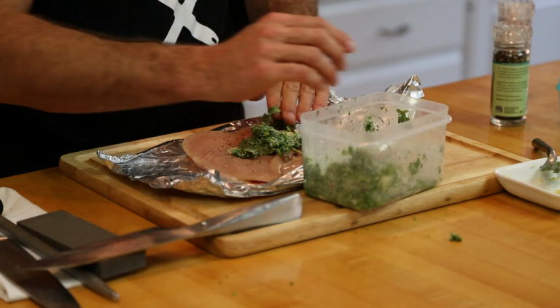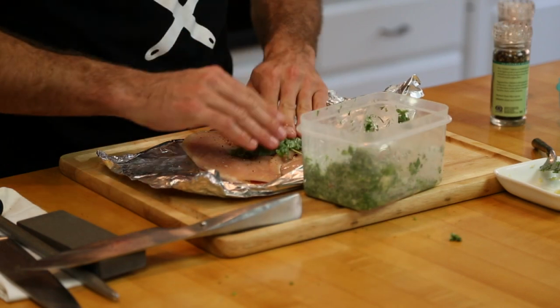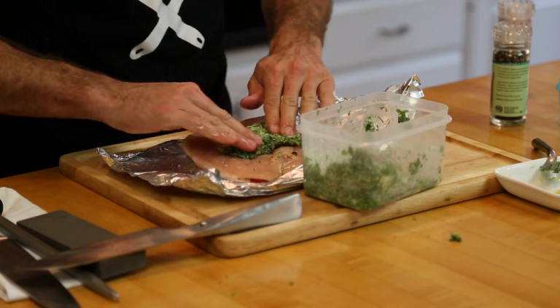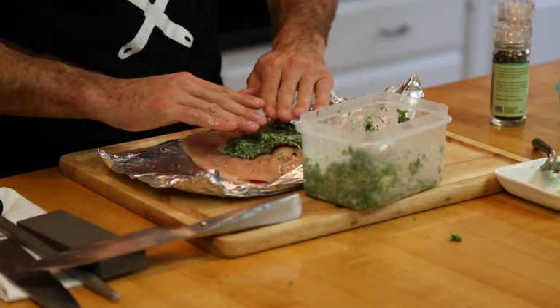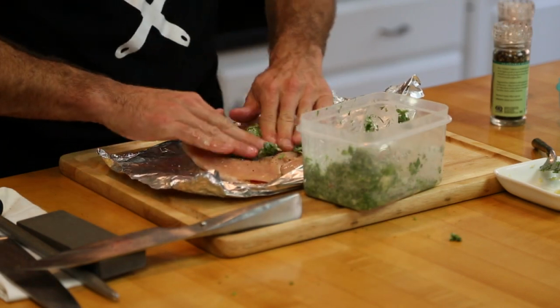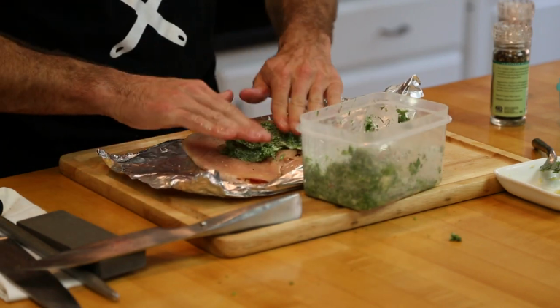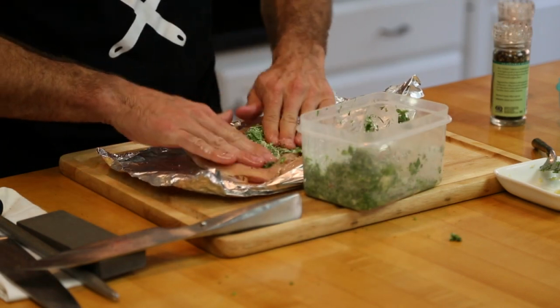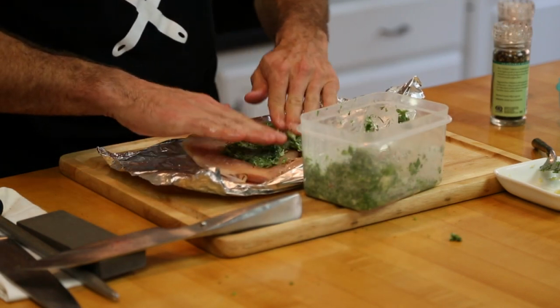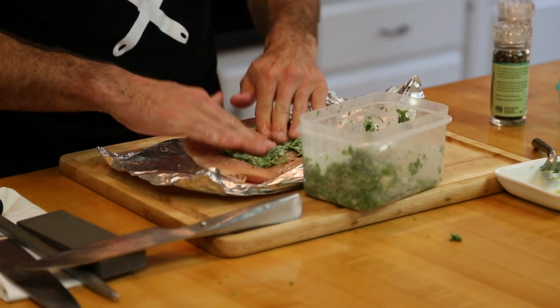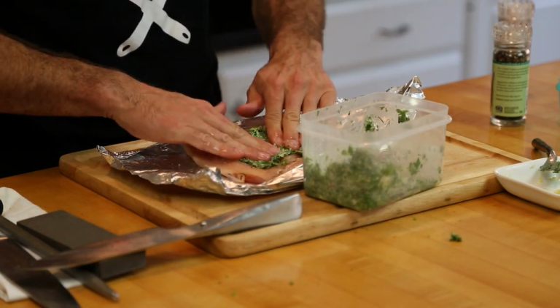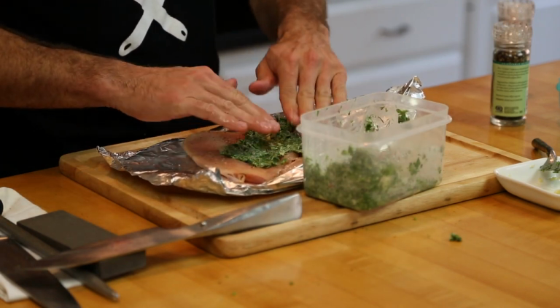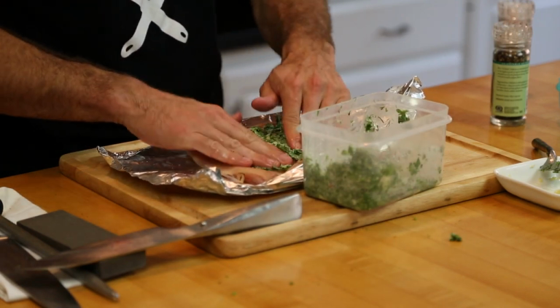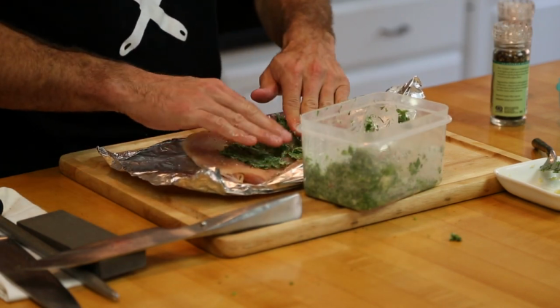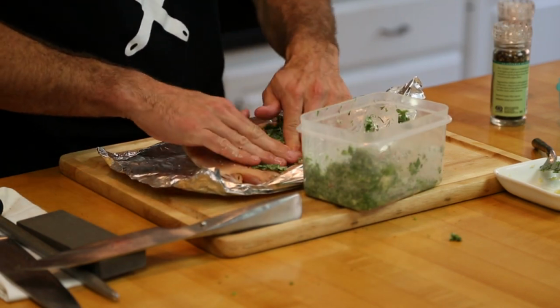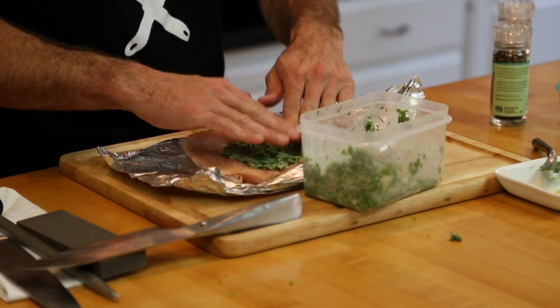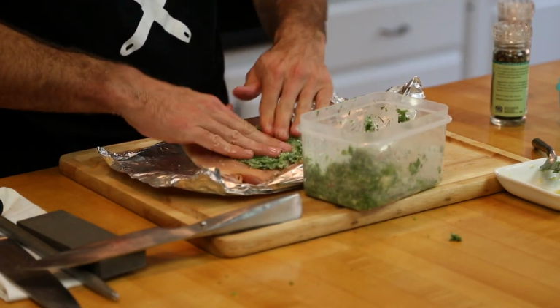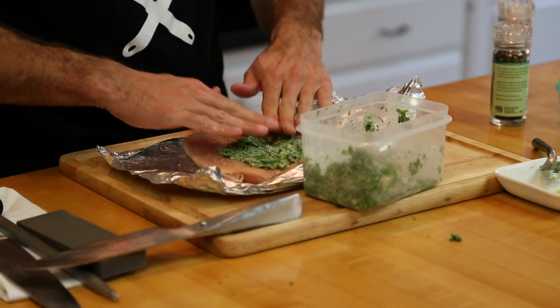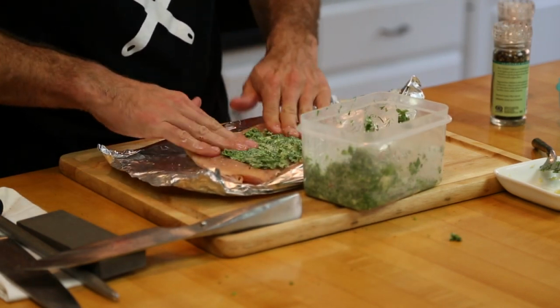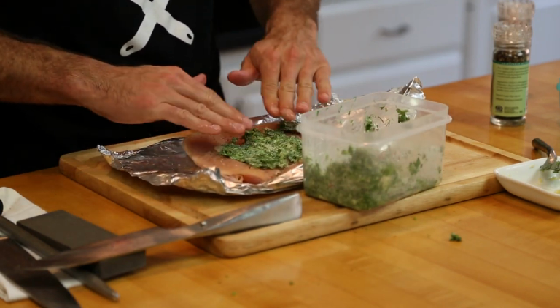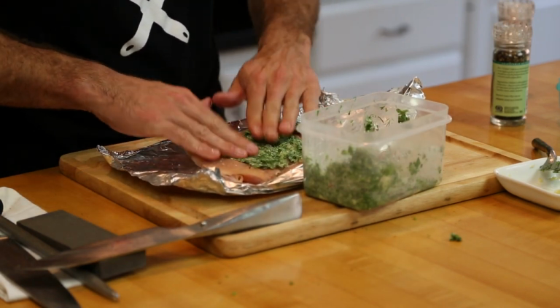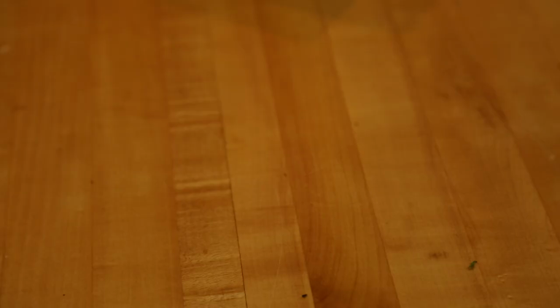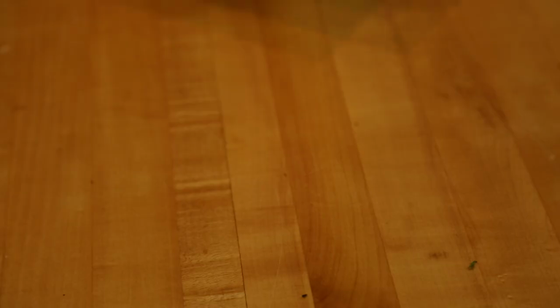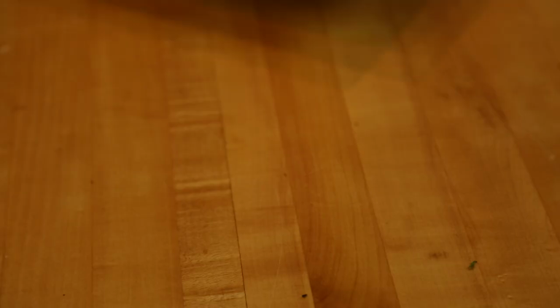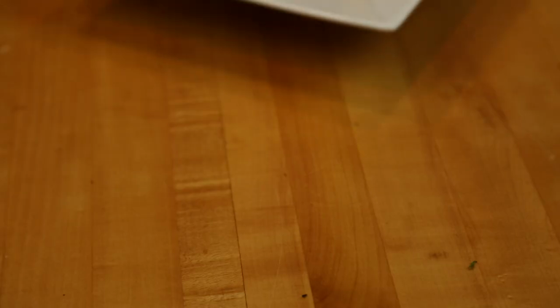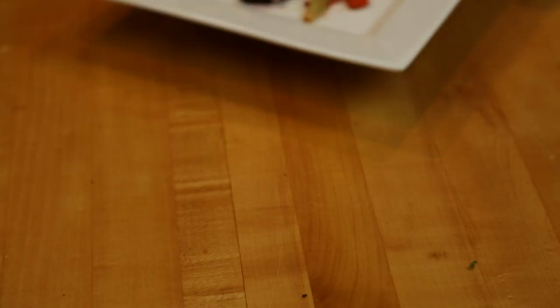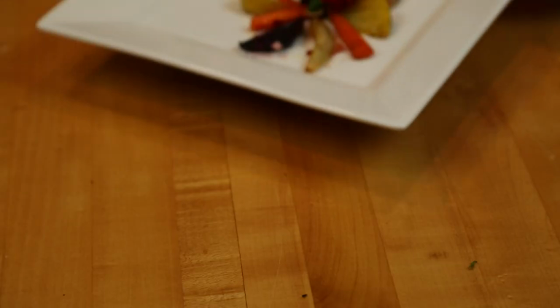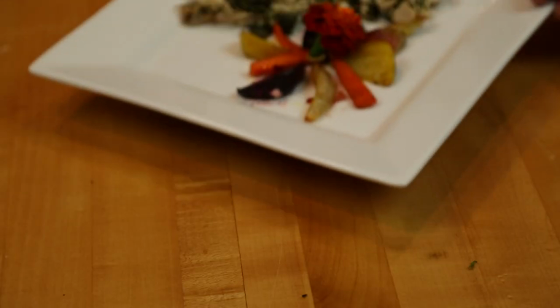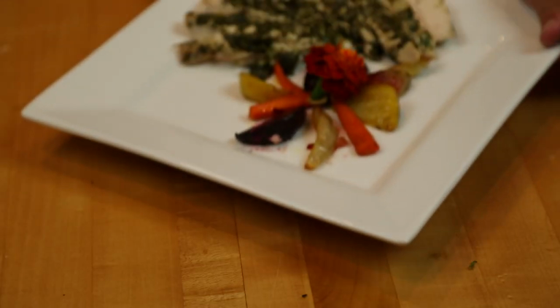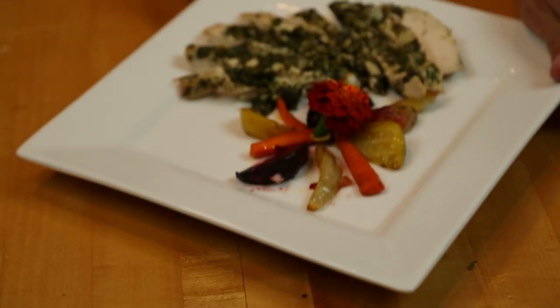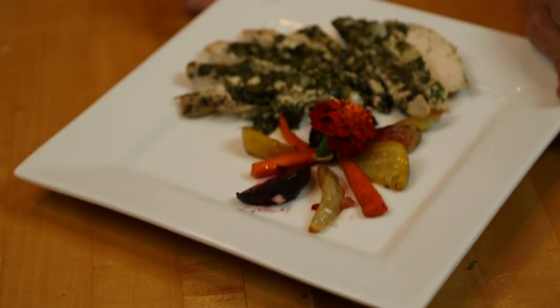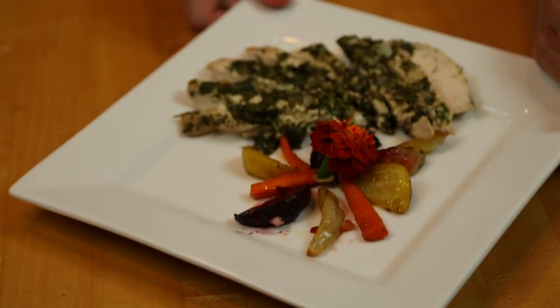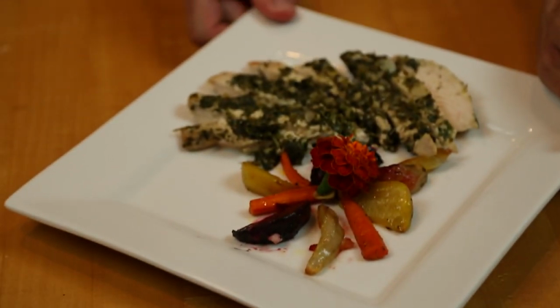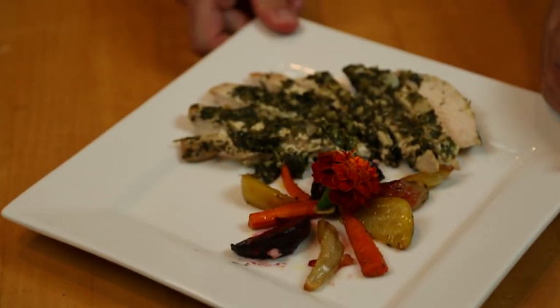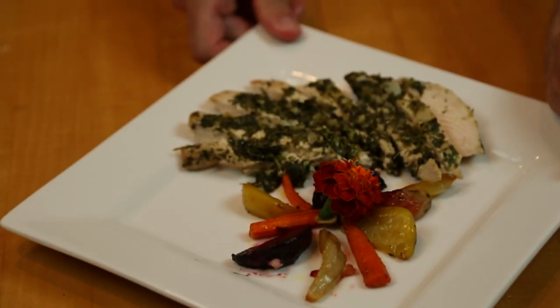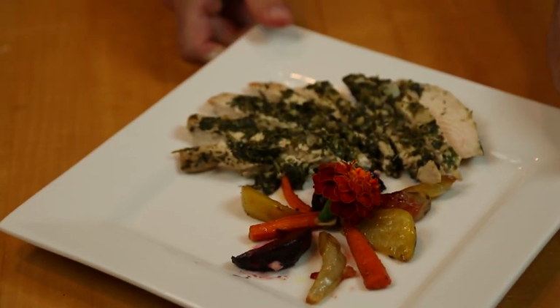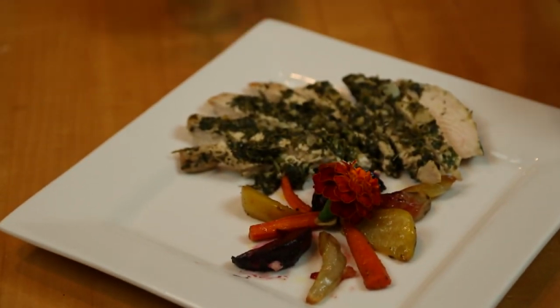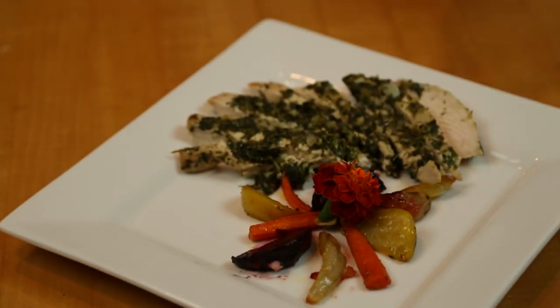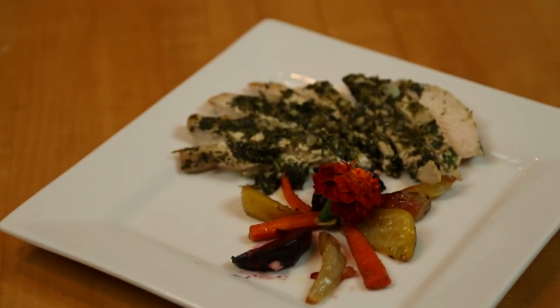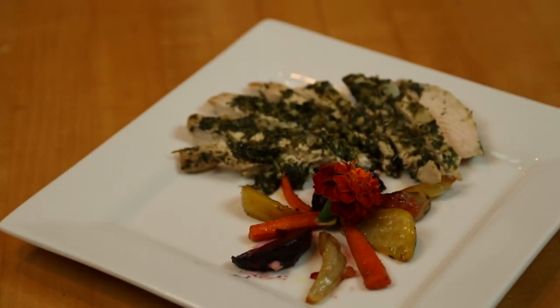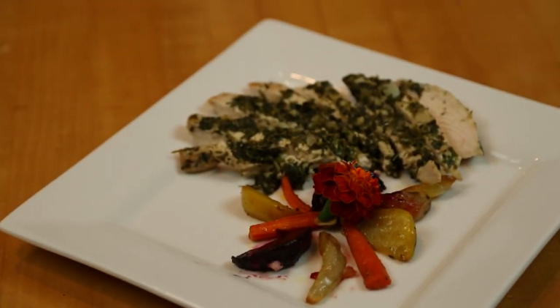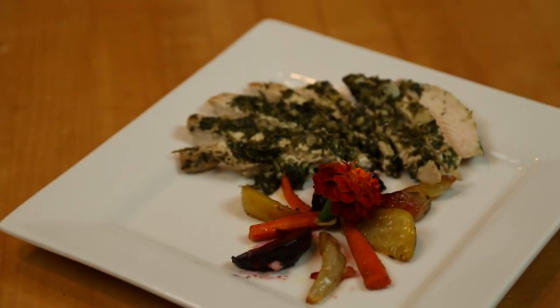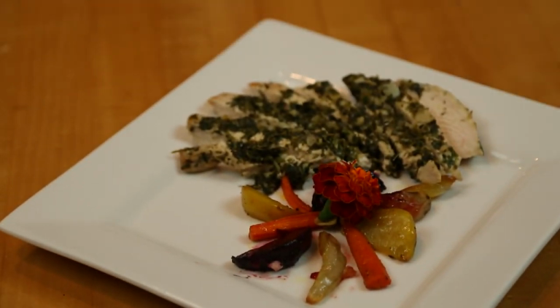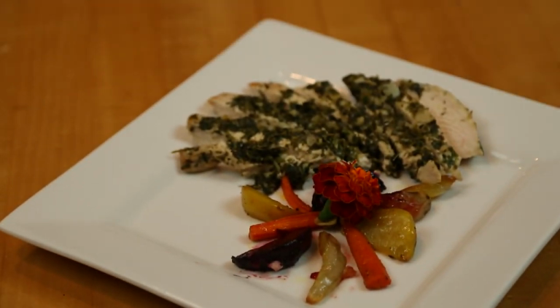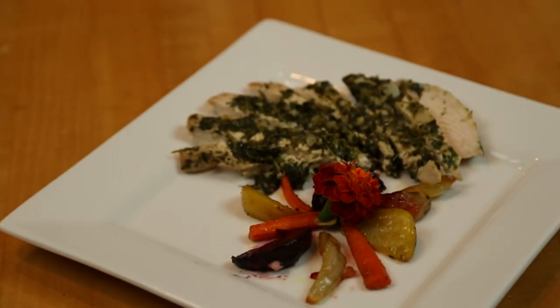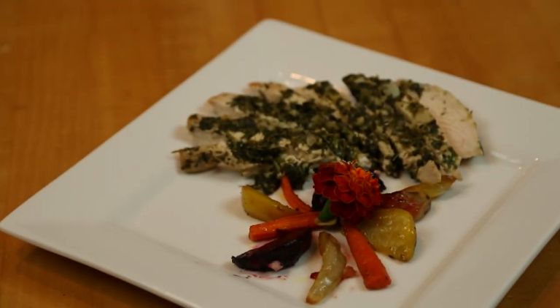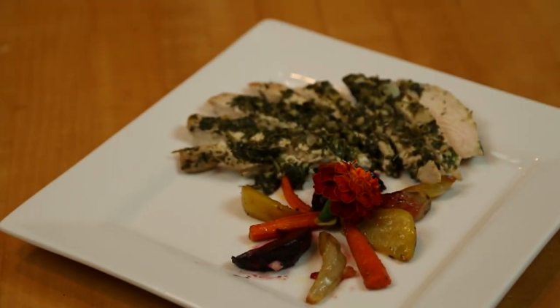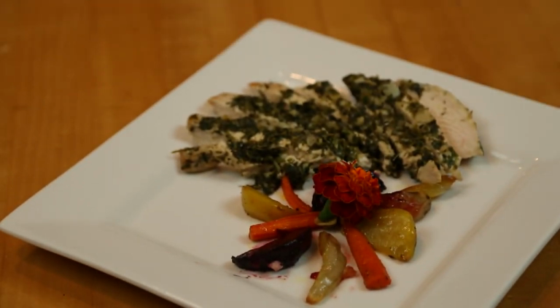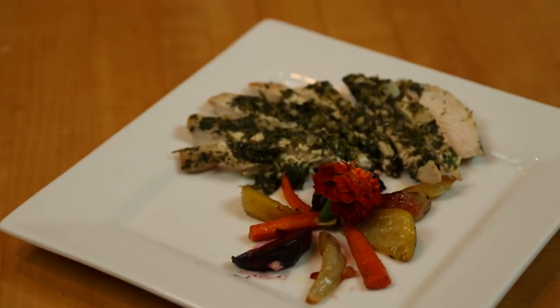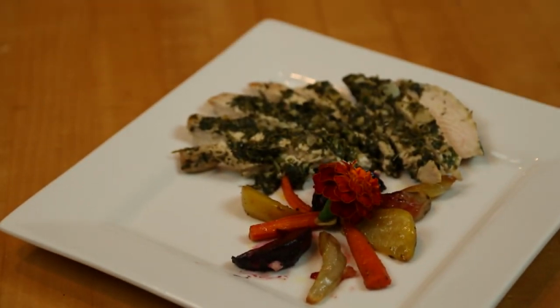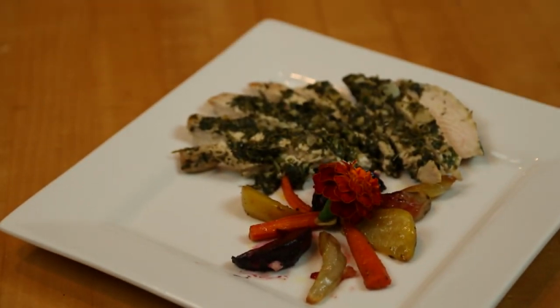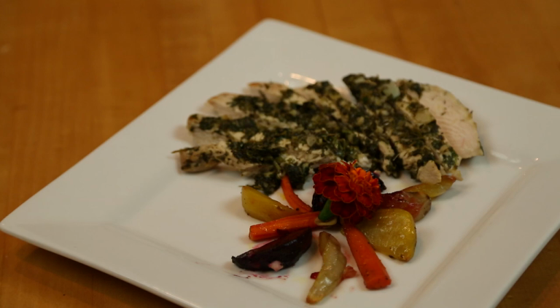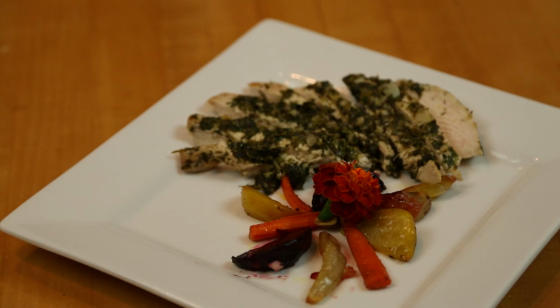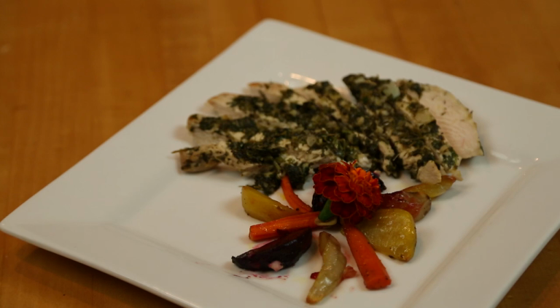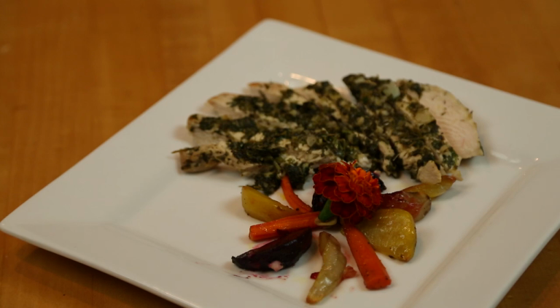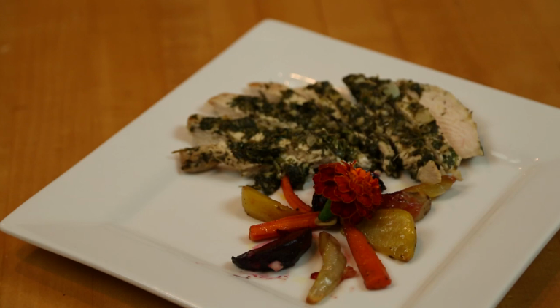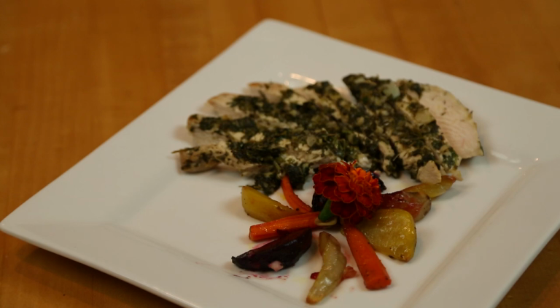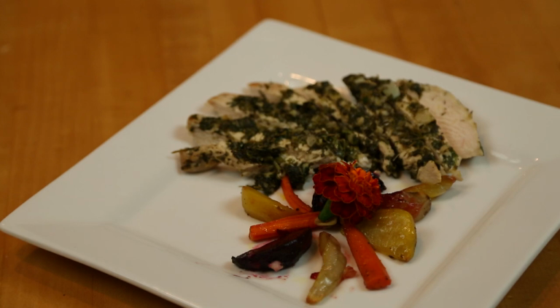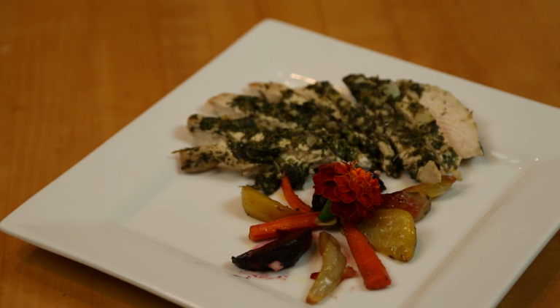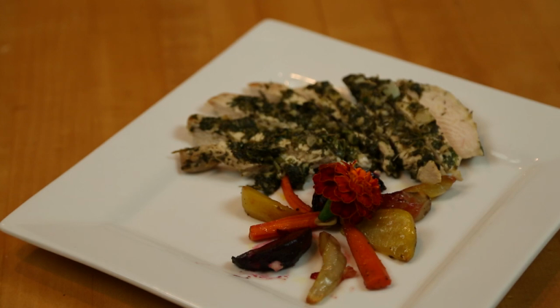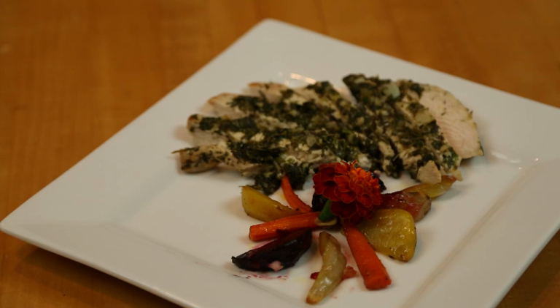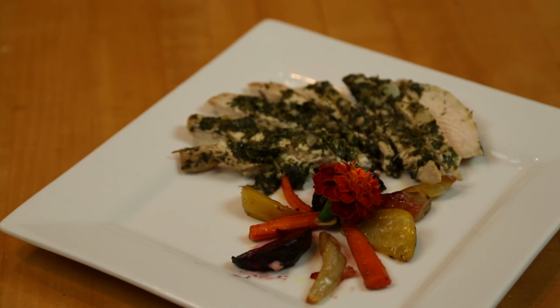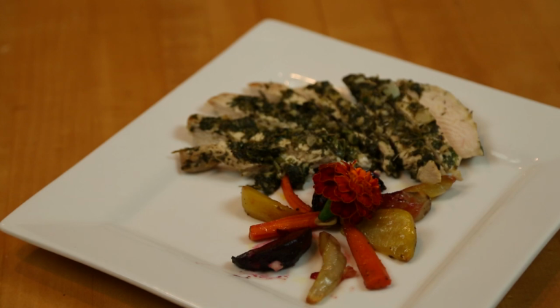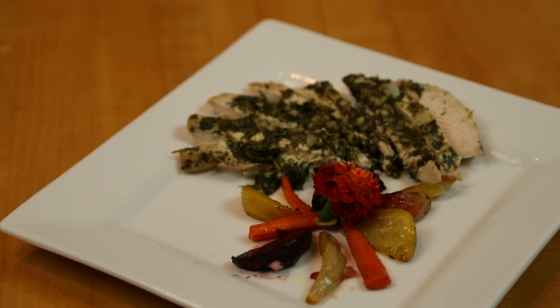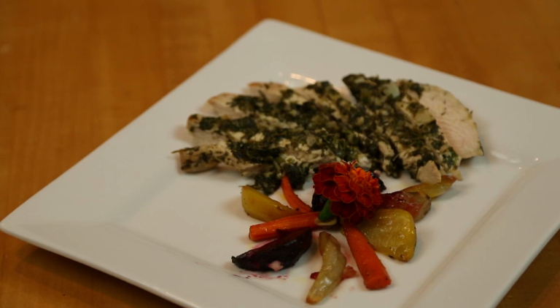Hi, my name is BC Hoffman with Chef BC from DC Catering, and today I'm going to show you how to make a vegetarian herb roasted chicken filet.